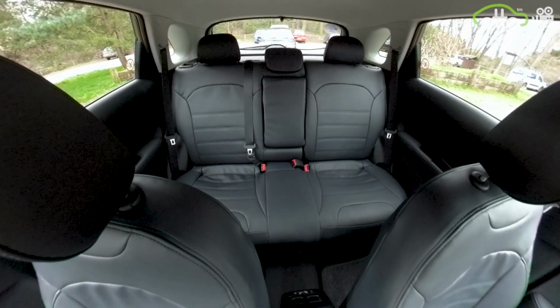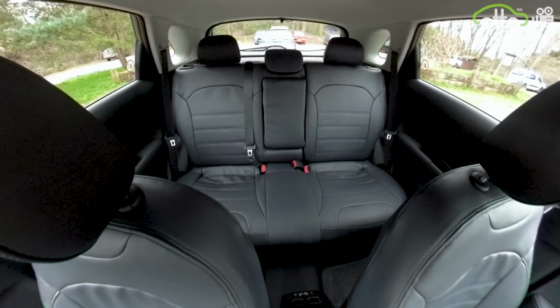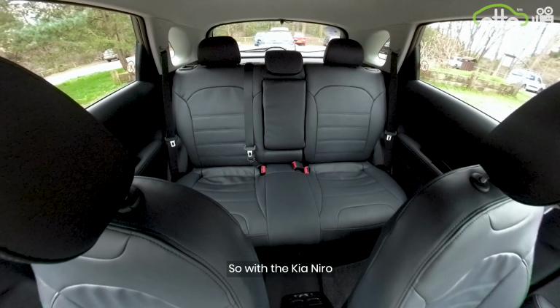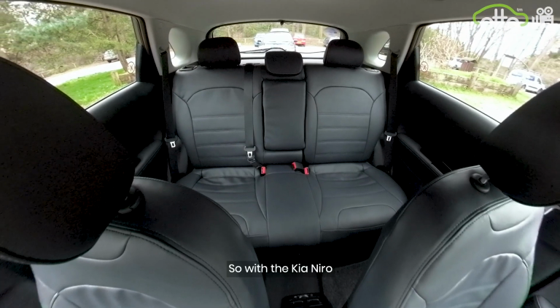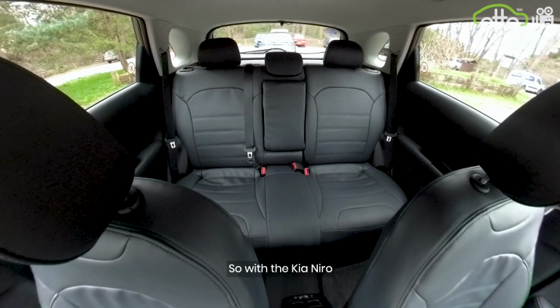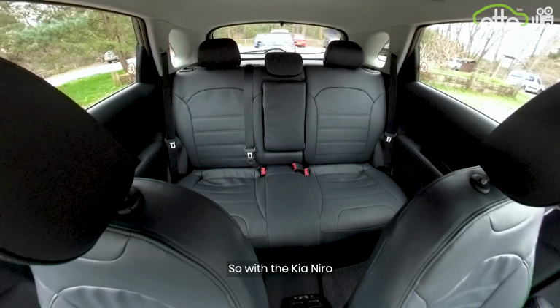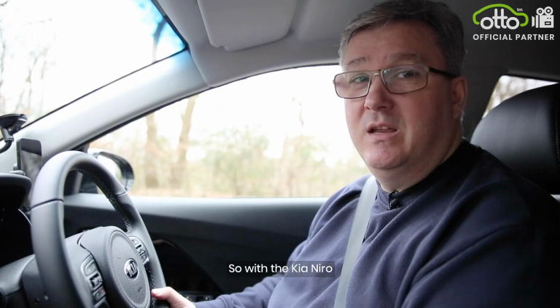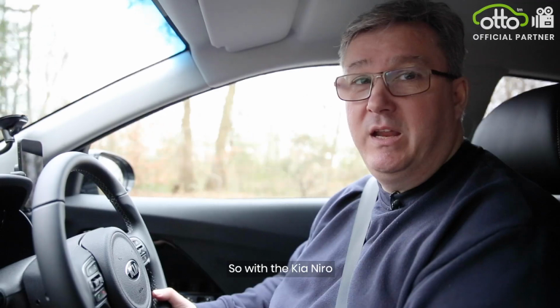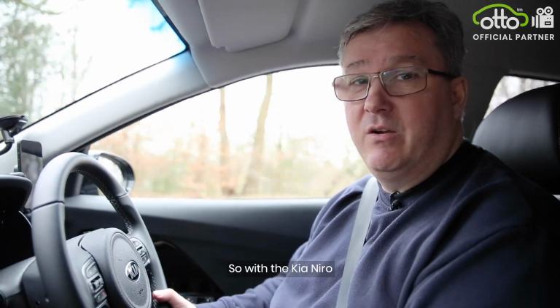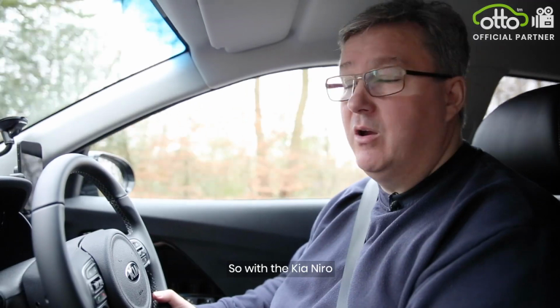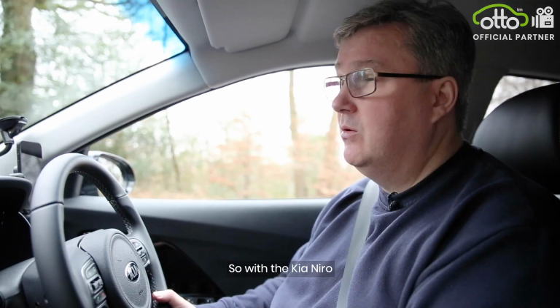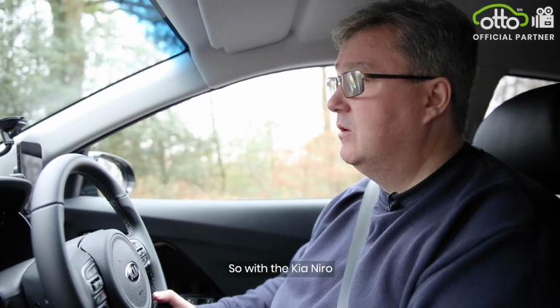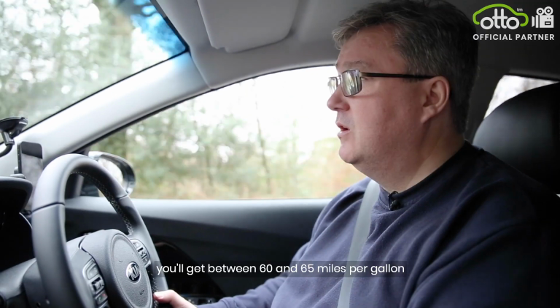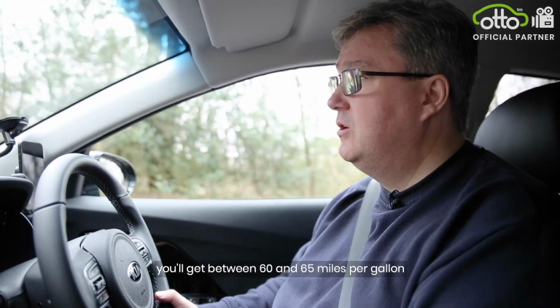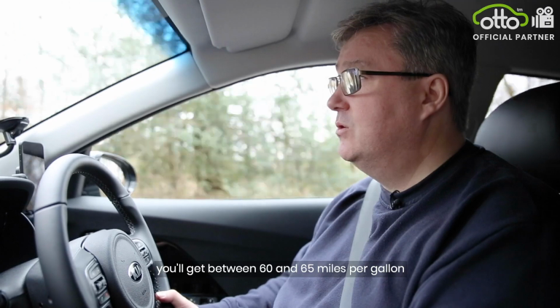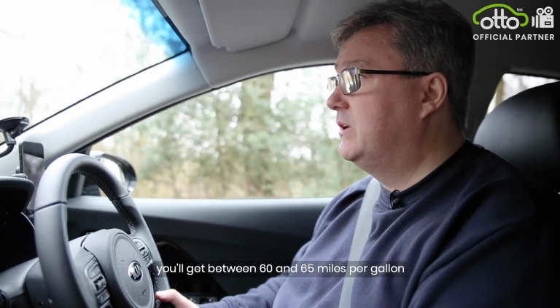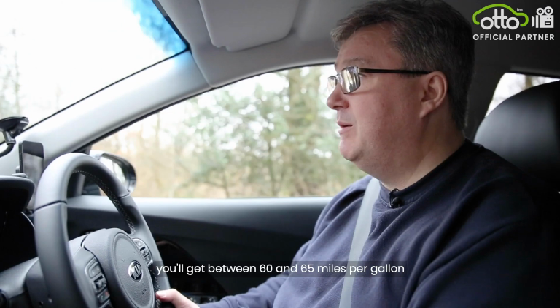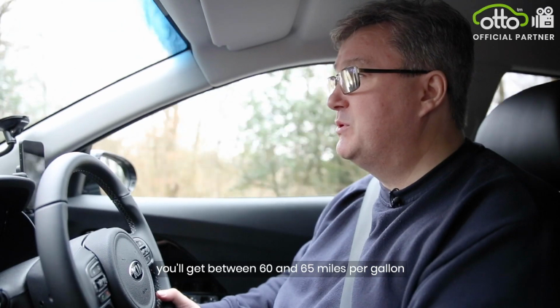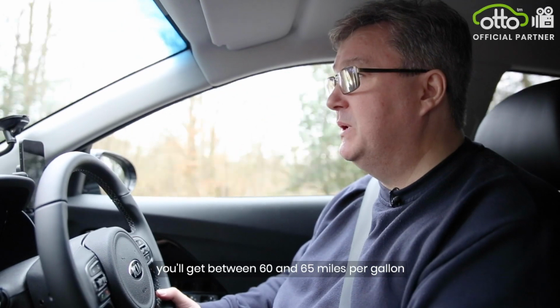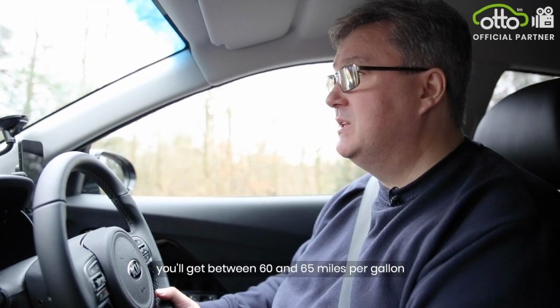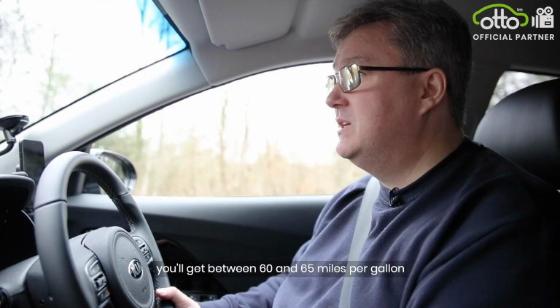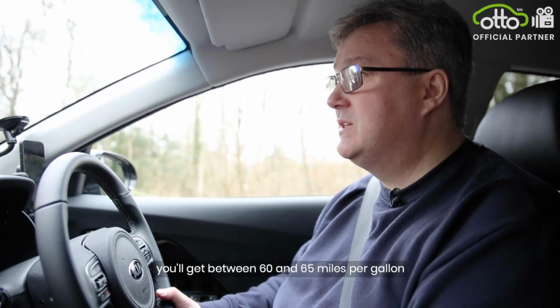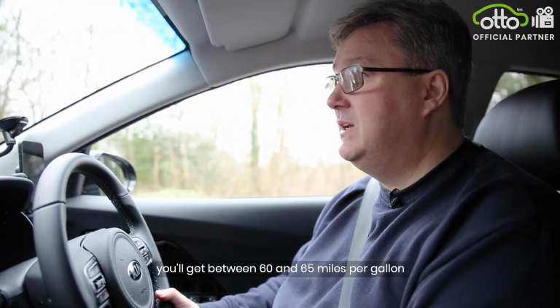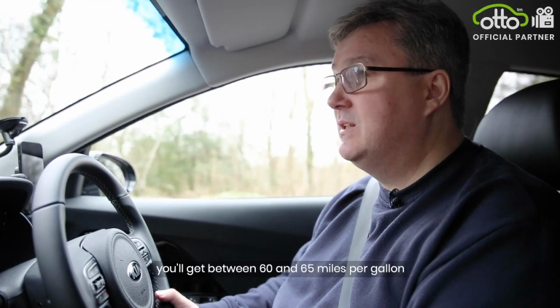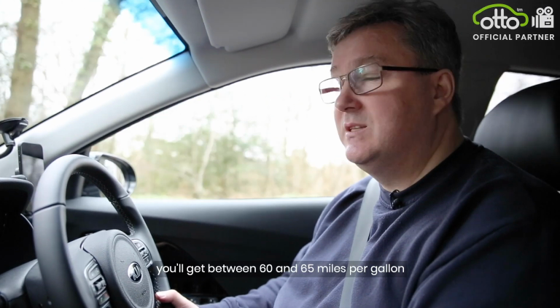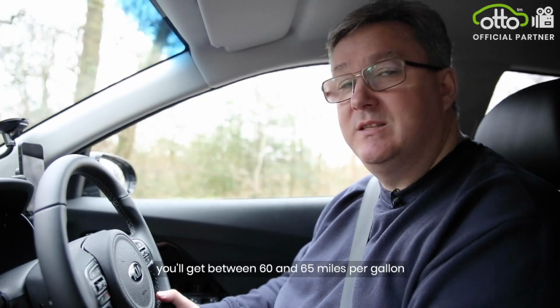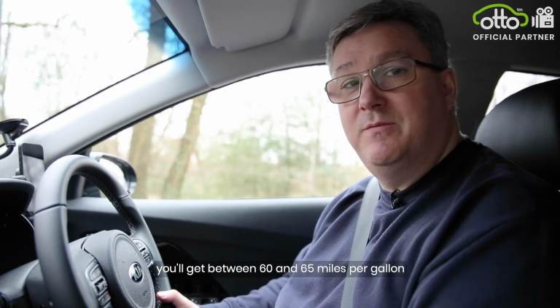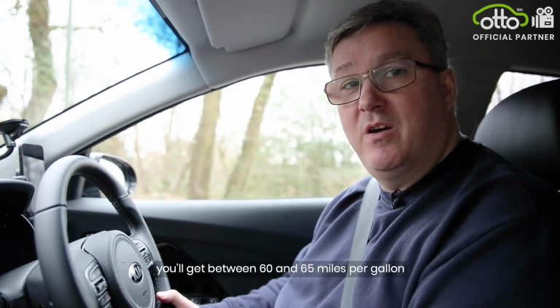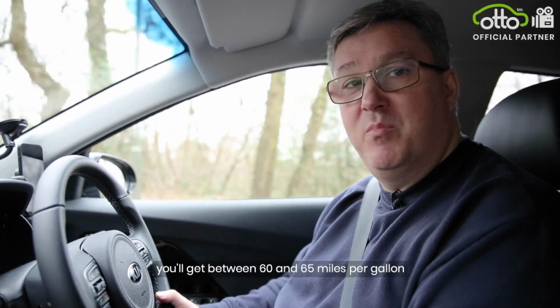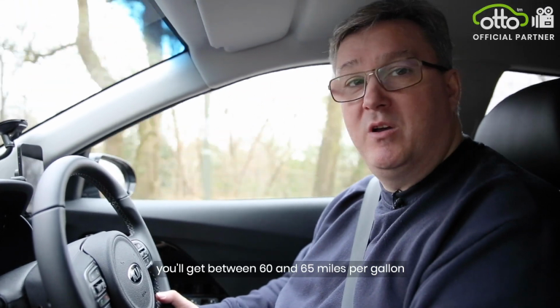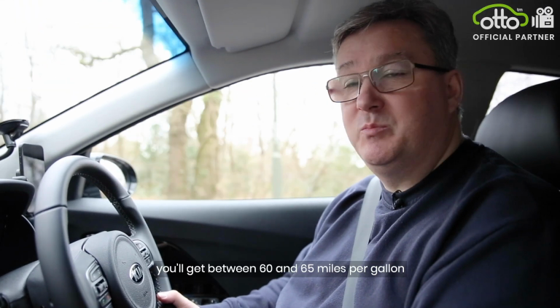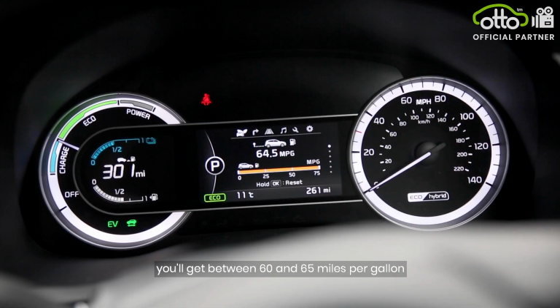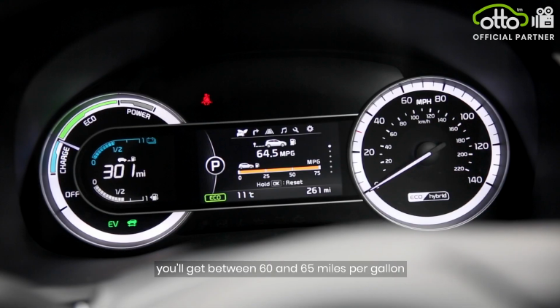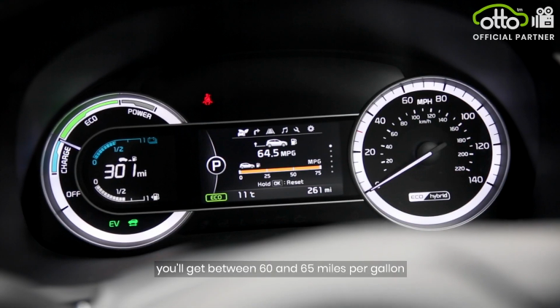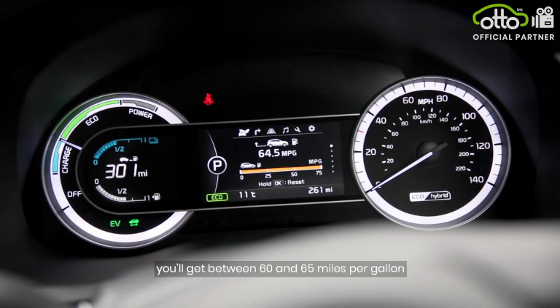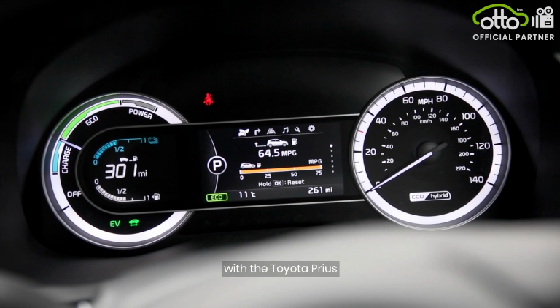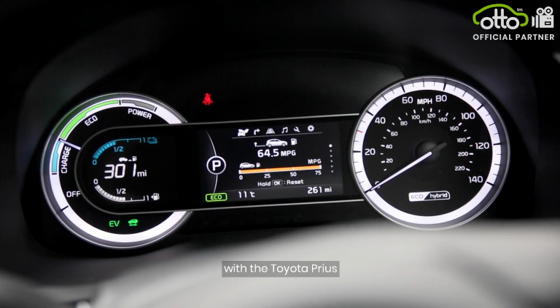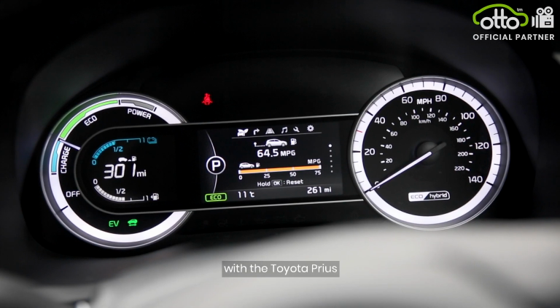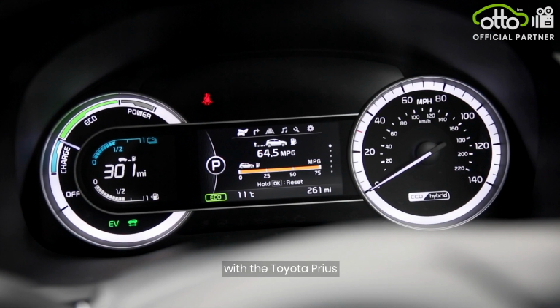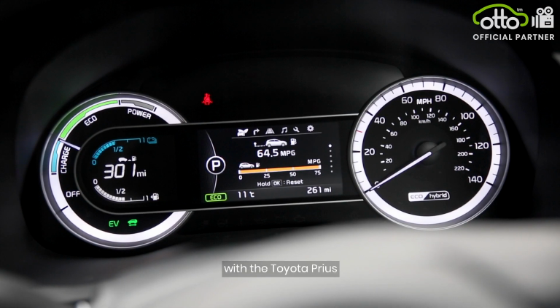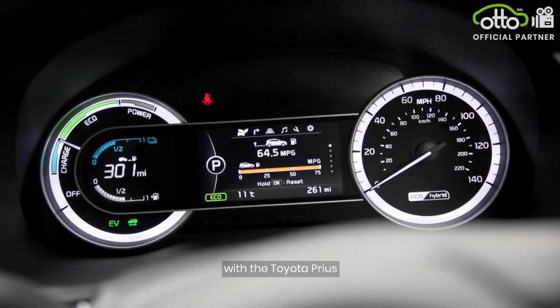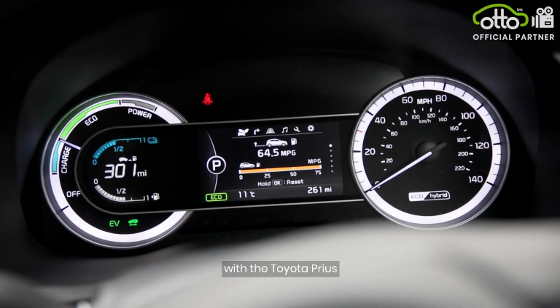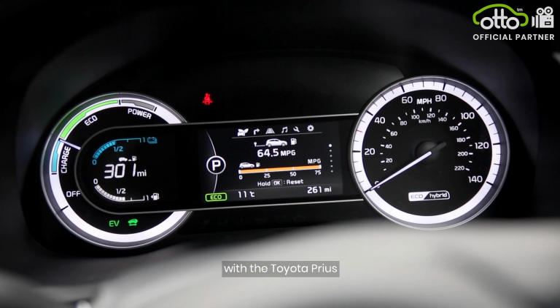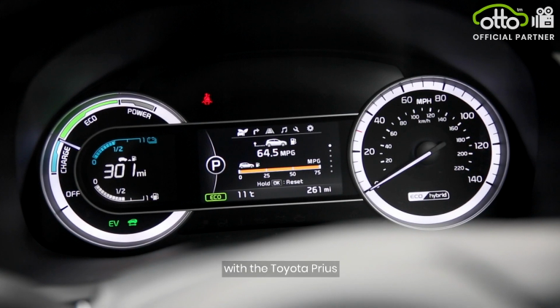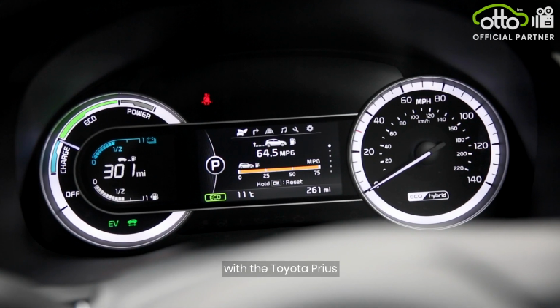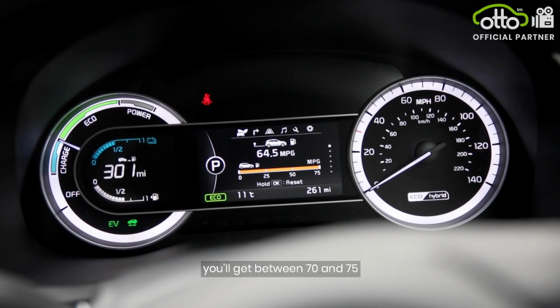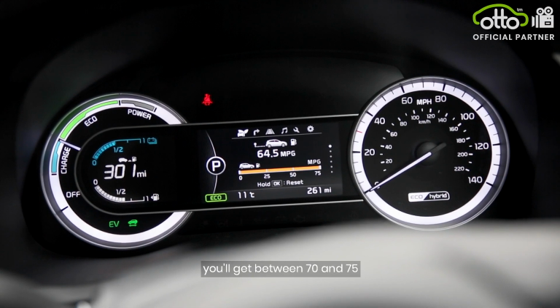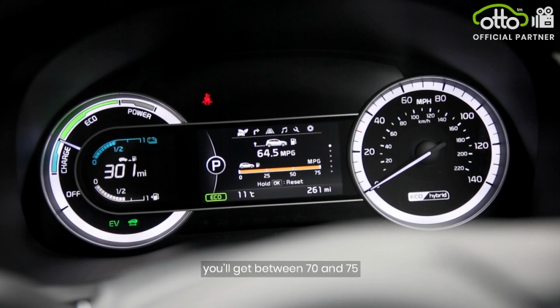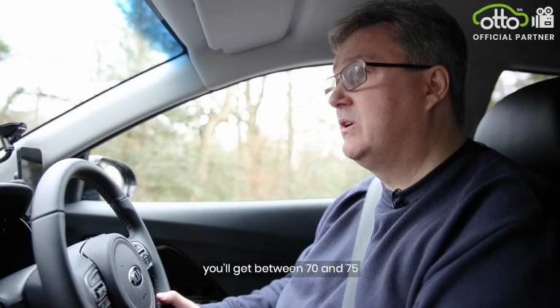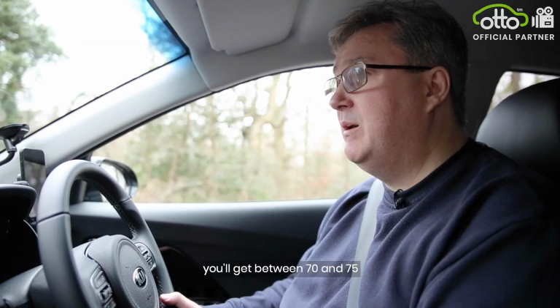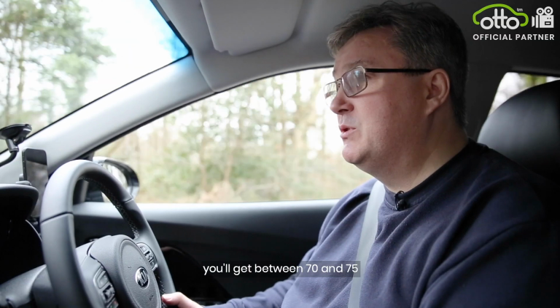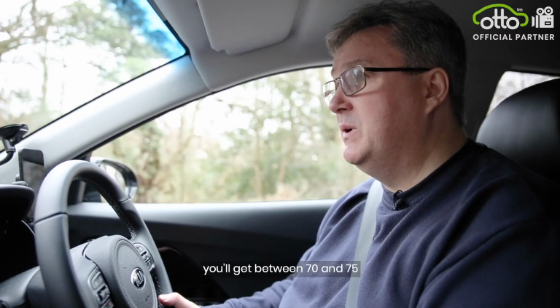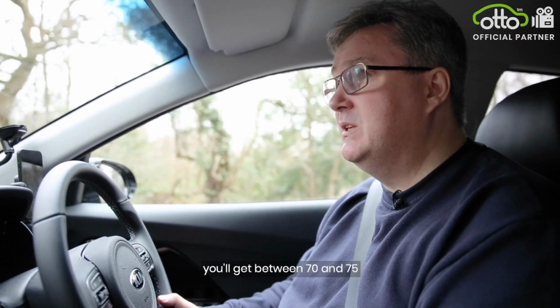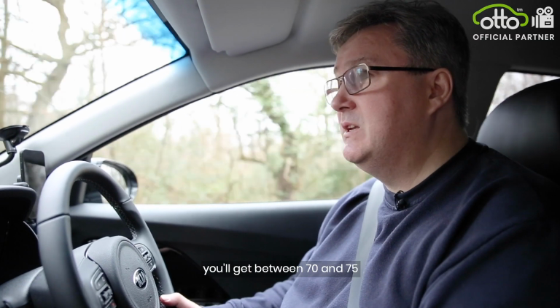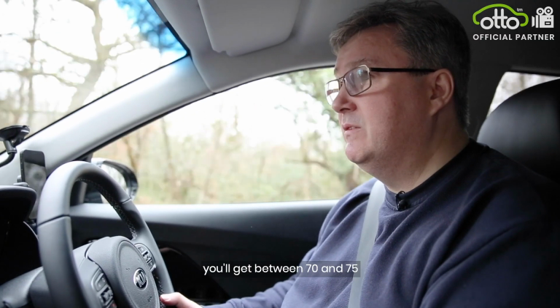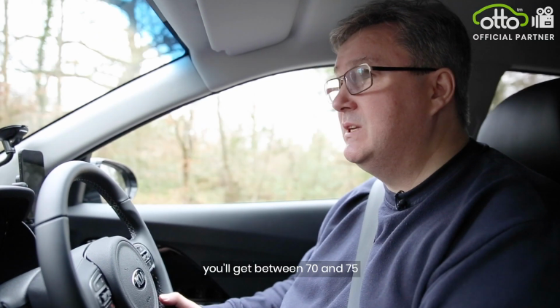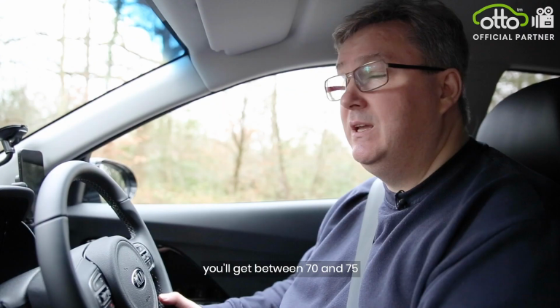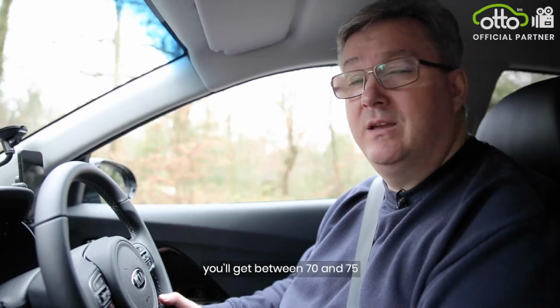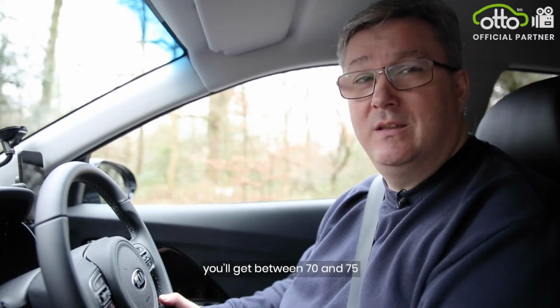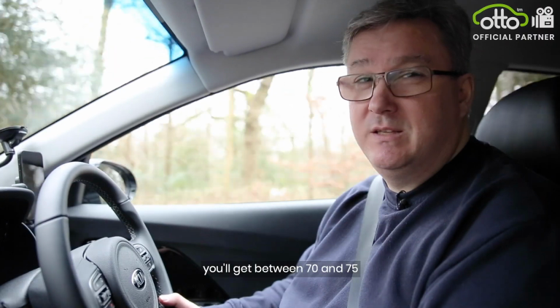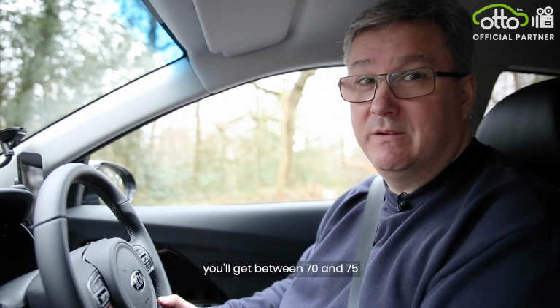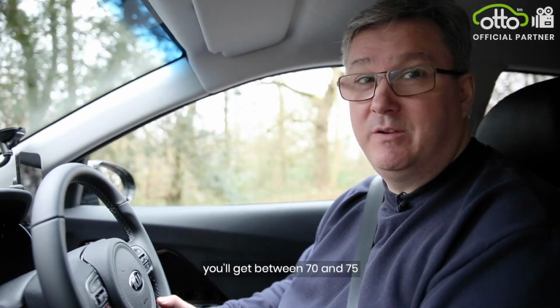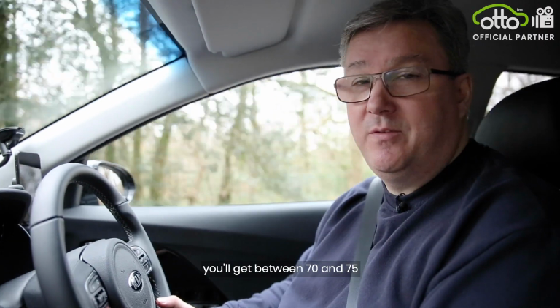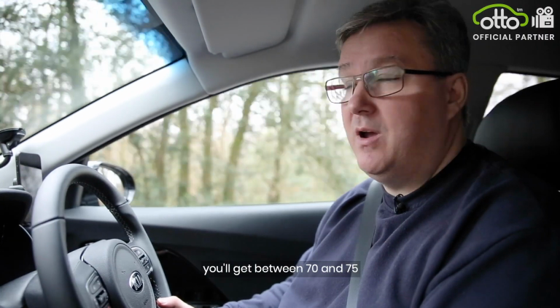With the Kia Niro, you'll get between 60 to 65 miles per gallon. With the Toyota Prius, you'll get between 70 to 75.